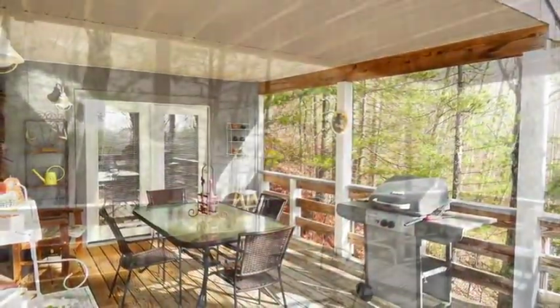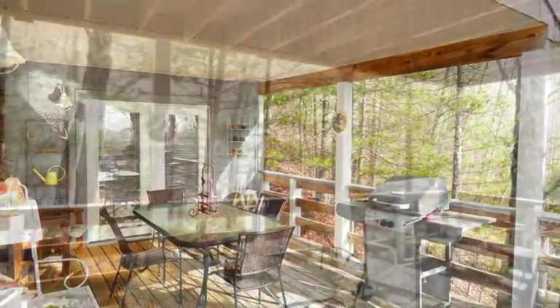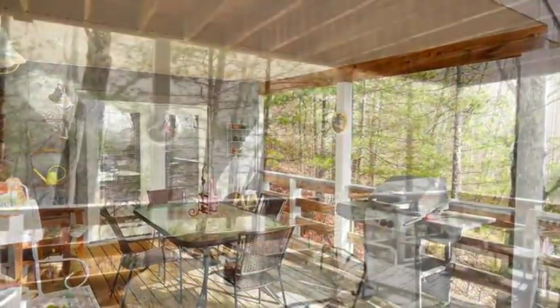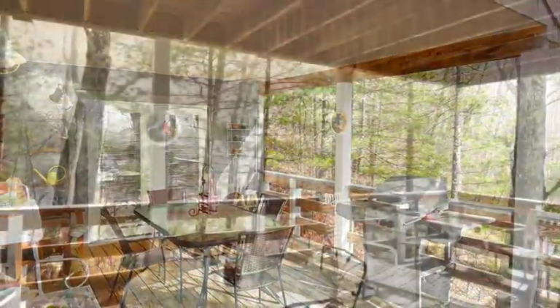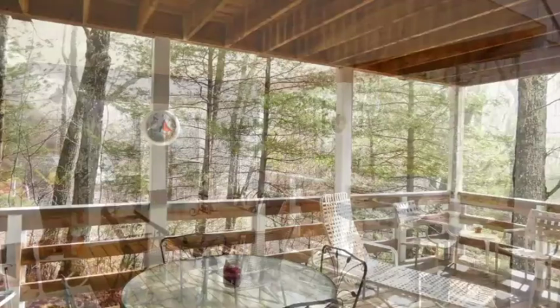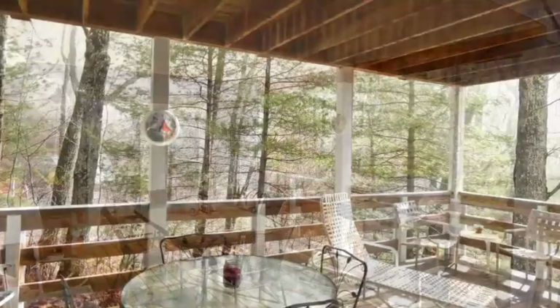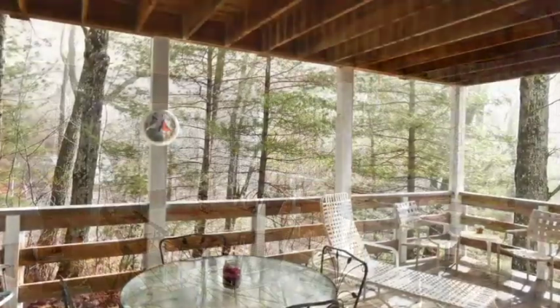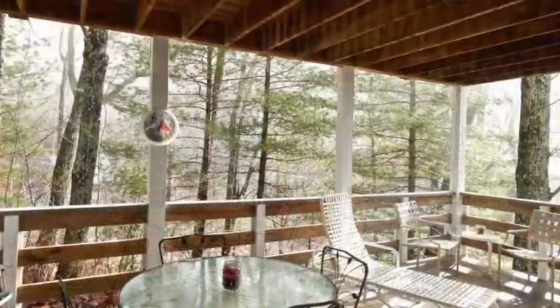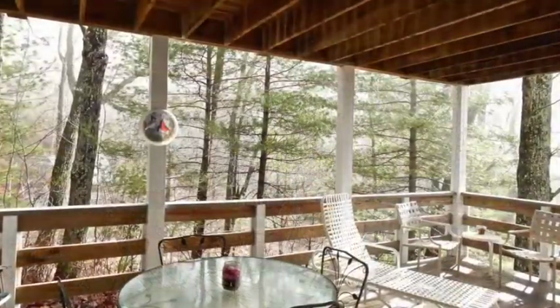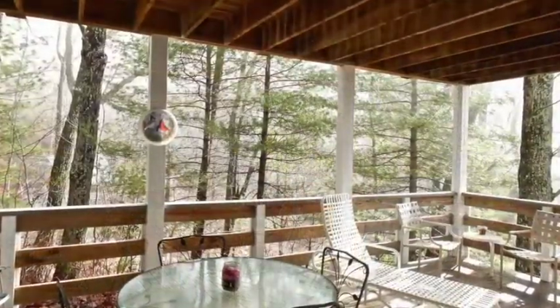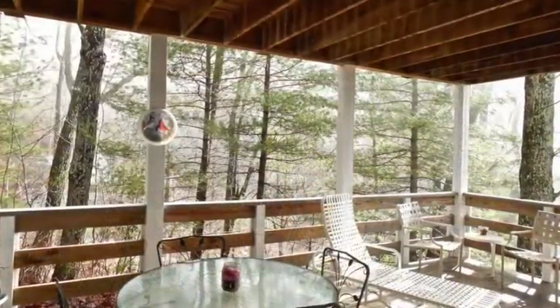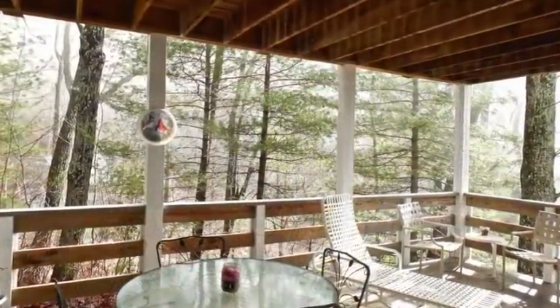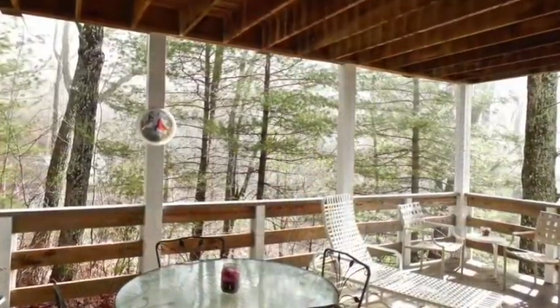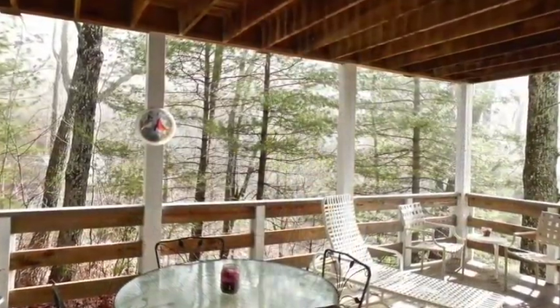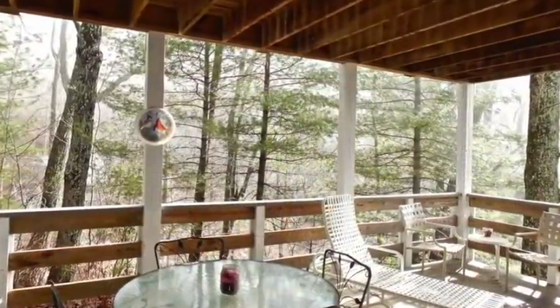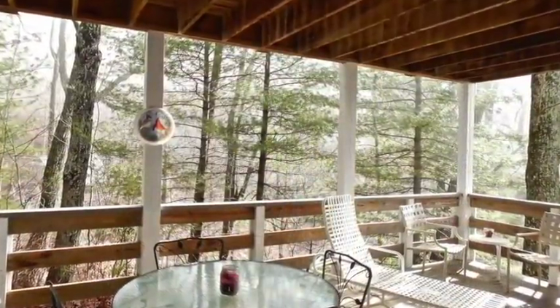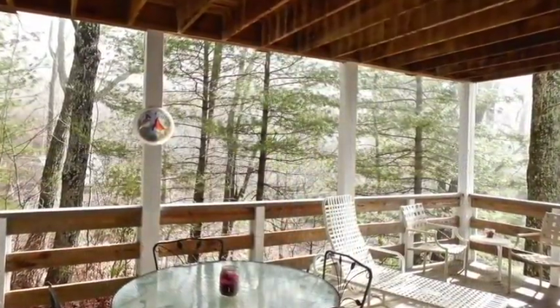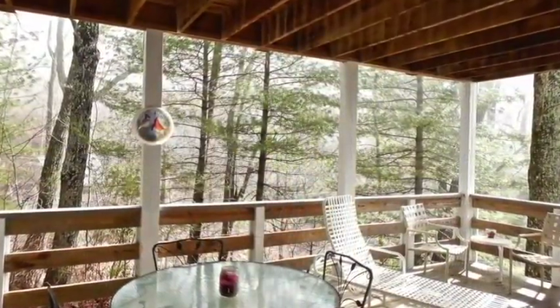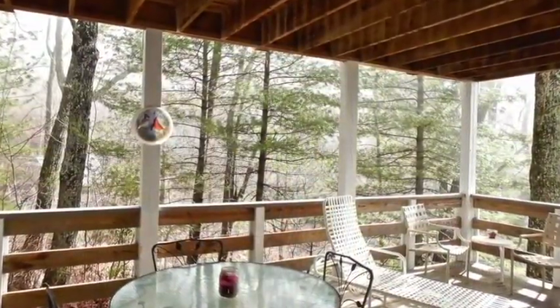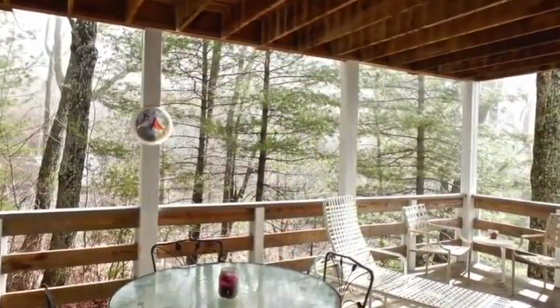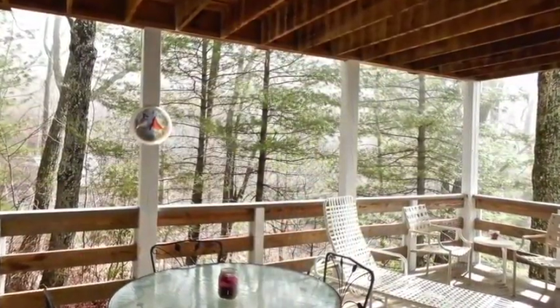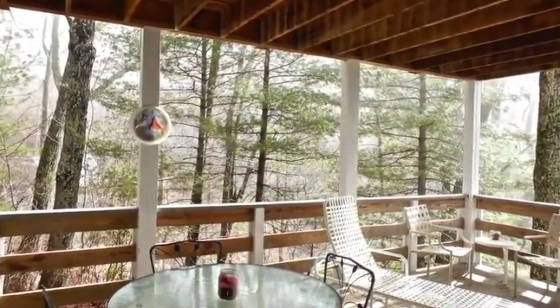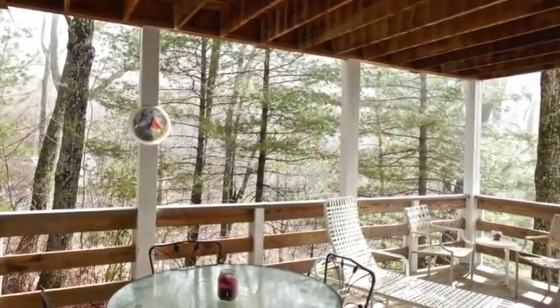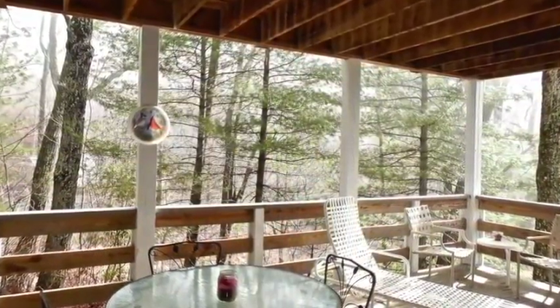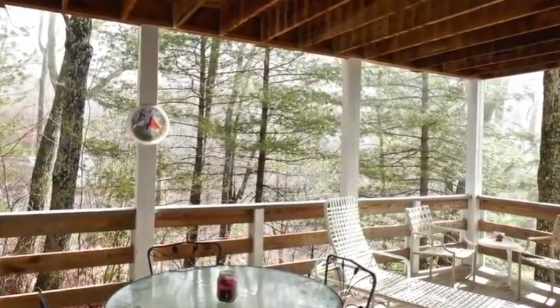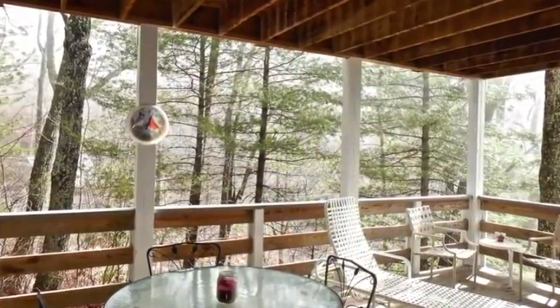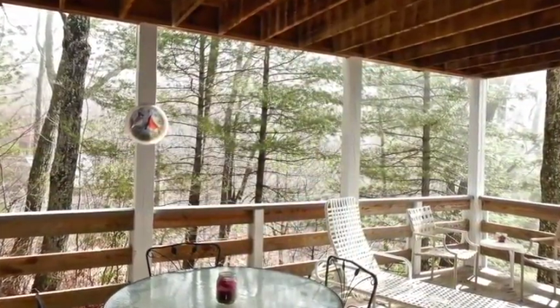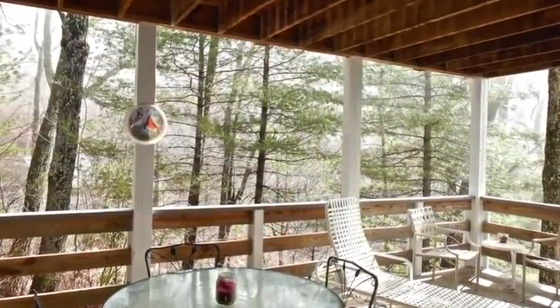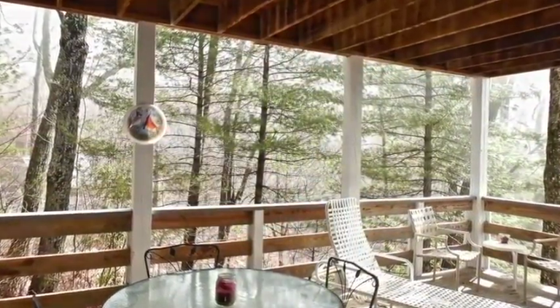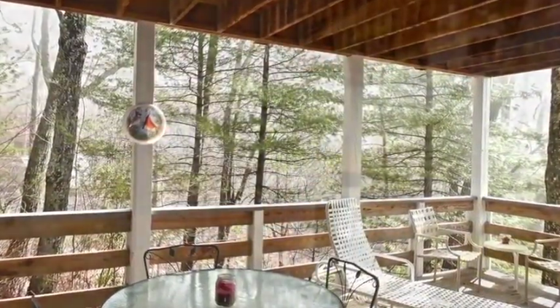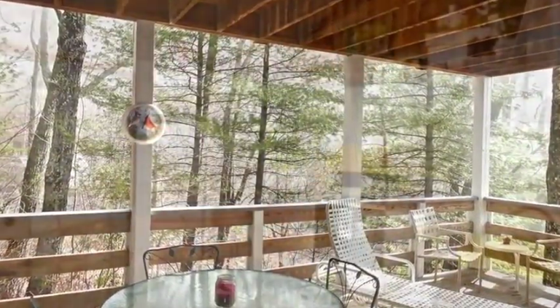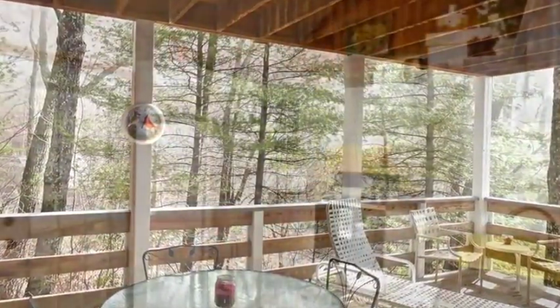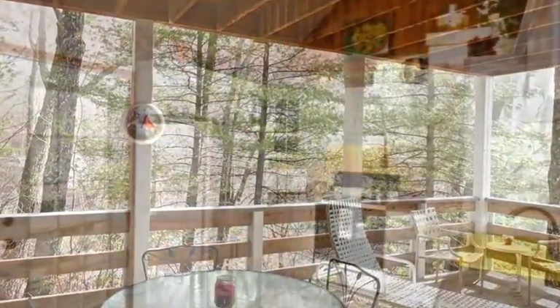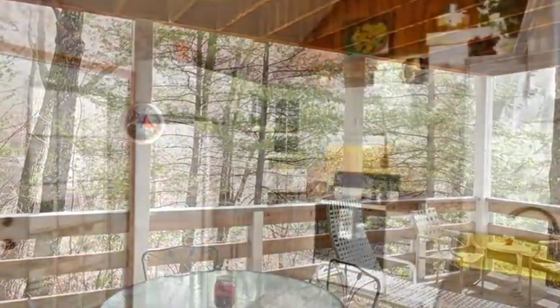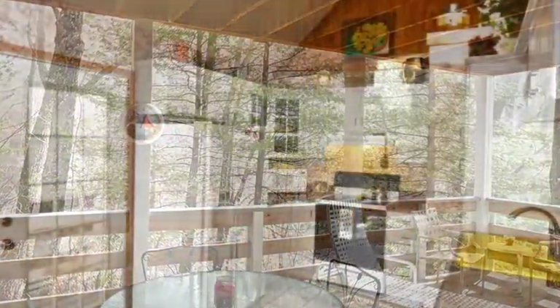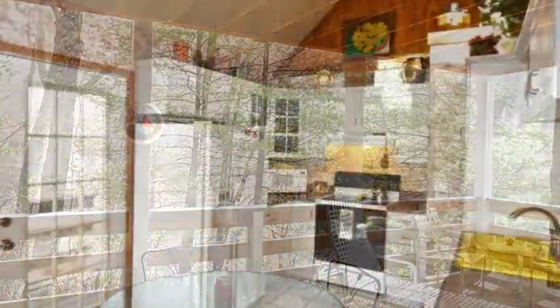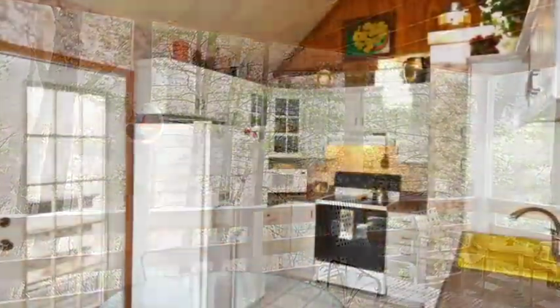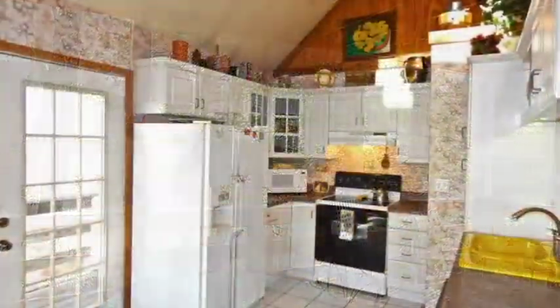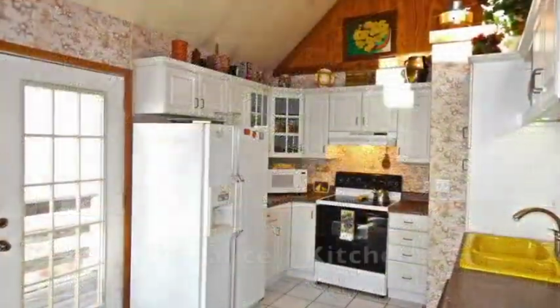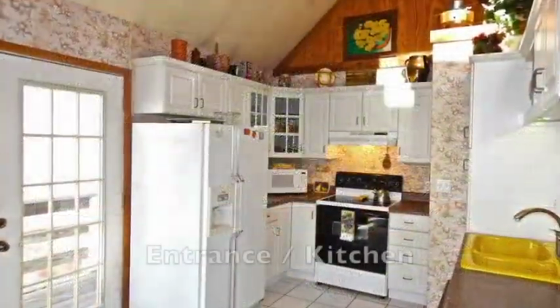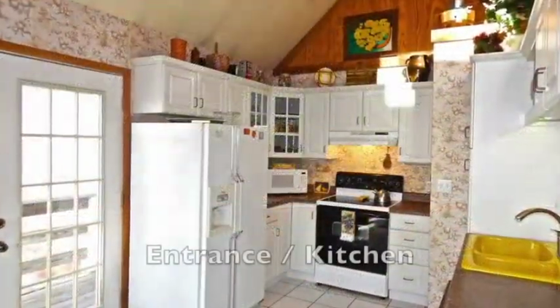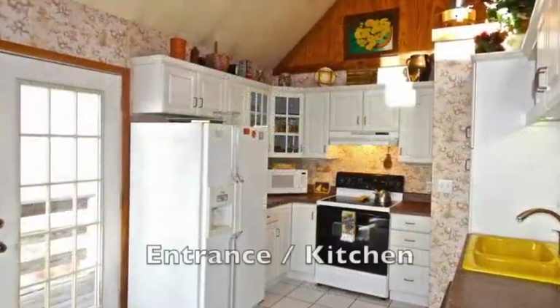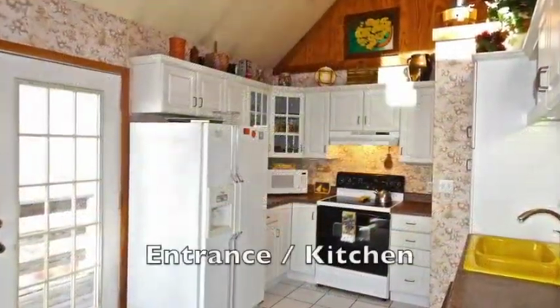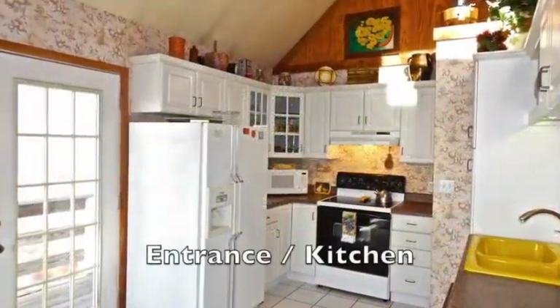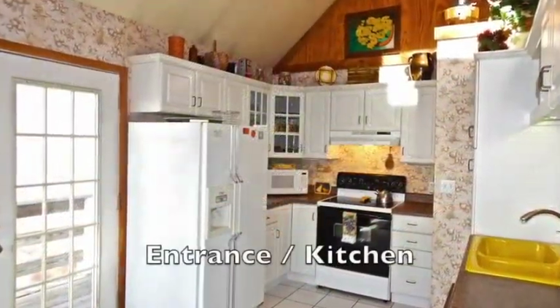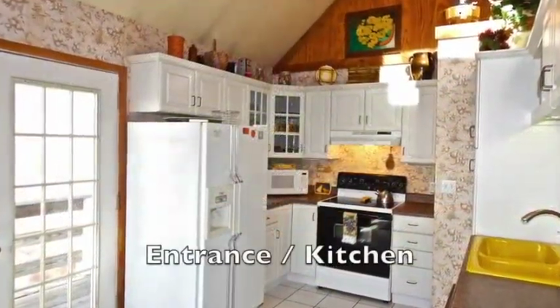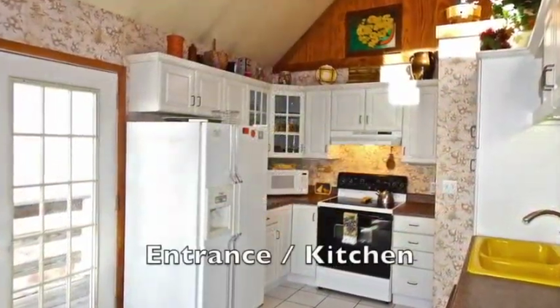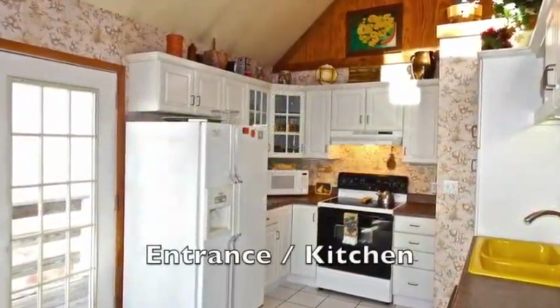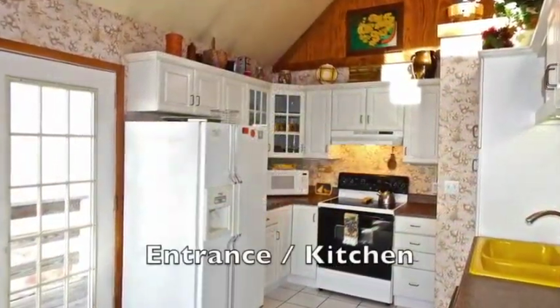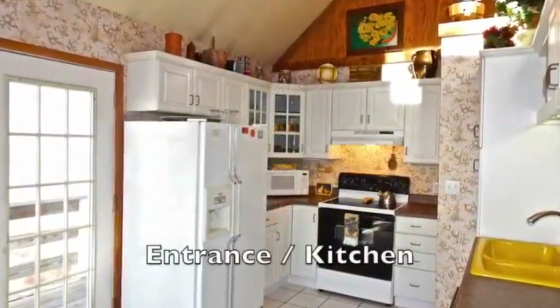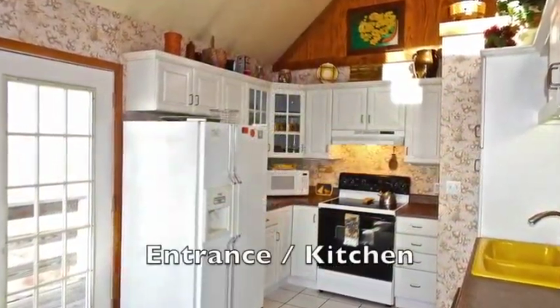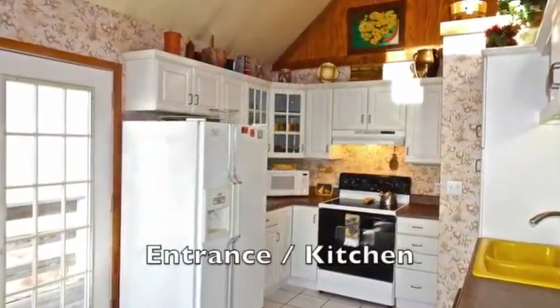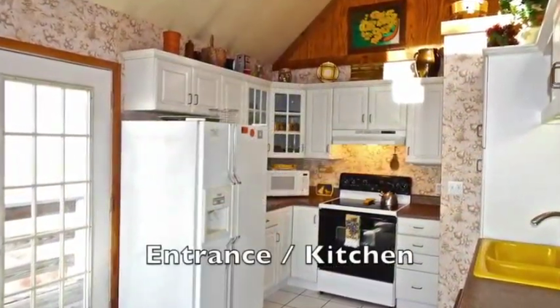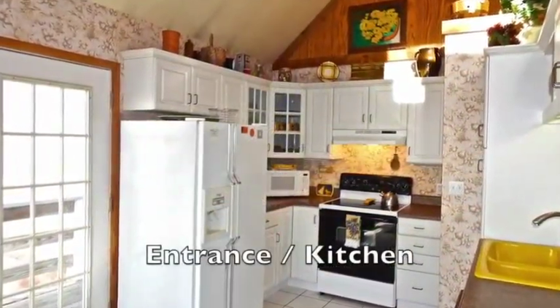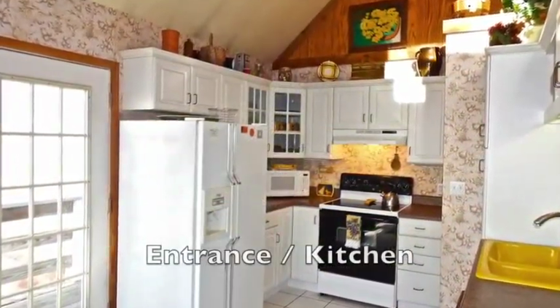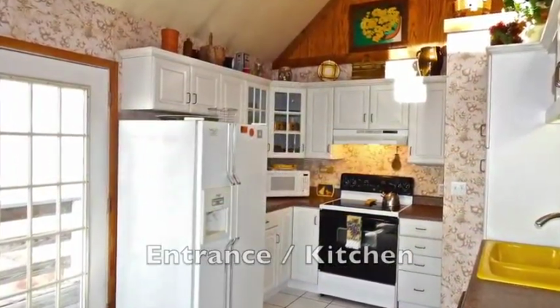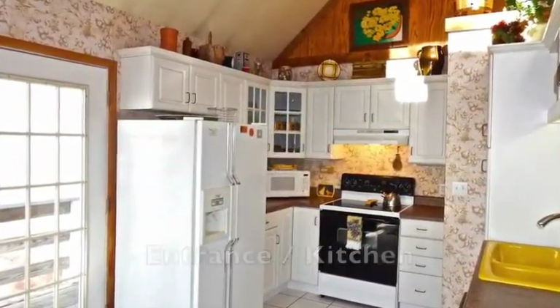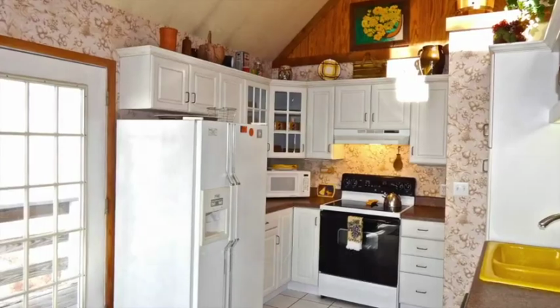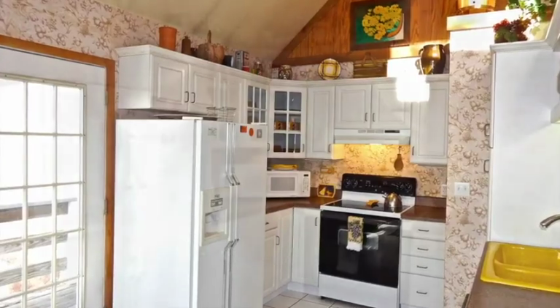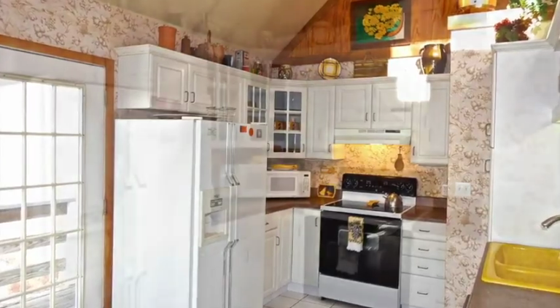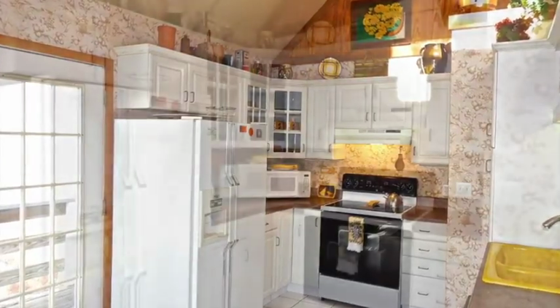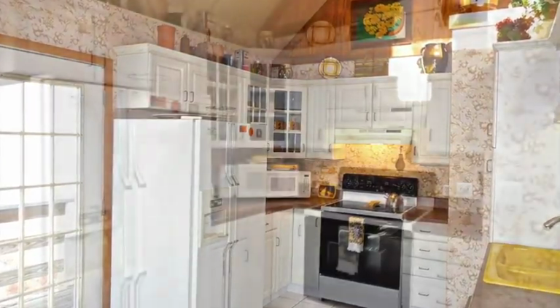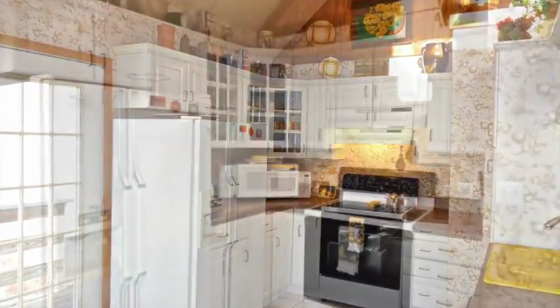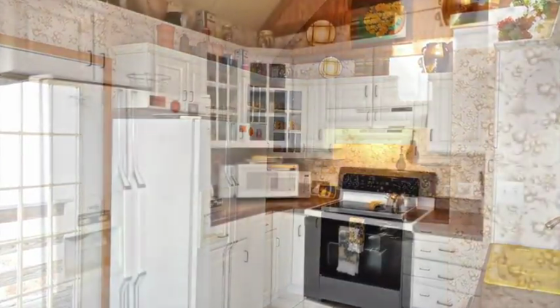Located only minutes from Weaverville, Songbird 1 and 2 are sure to become your own personal retreat.